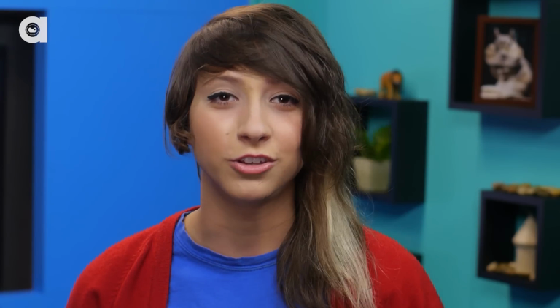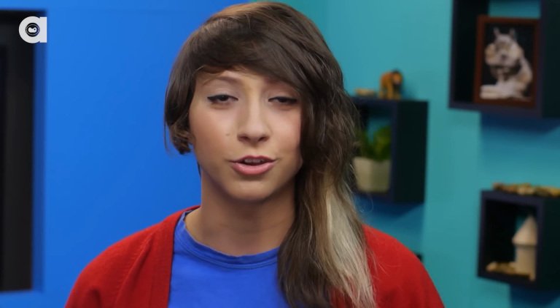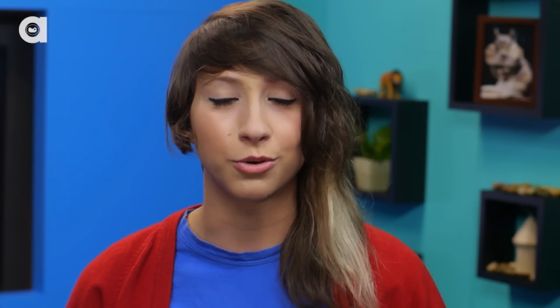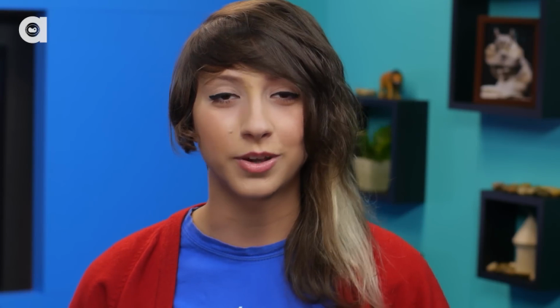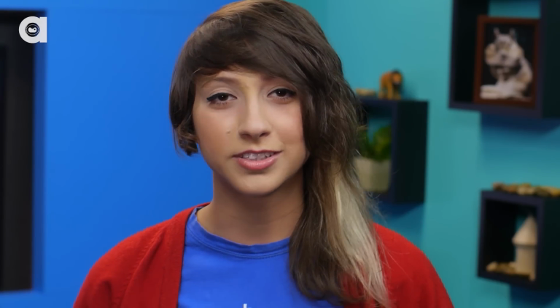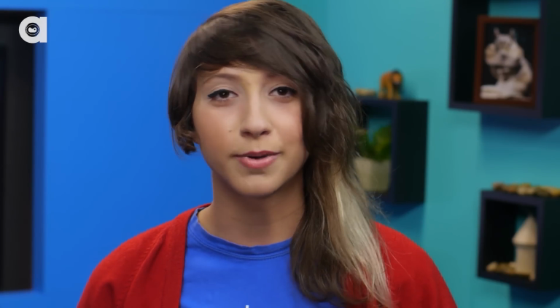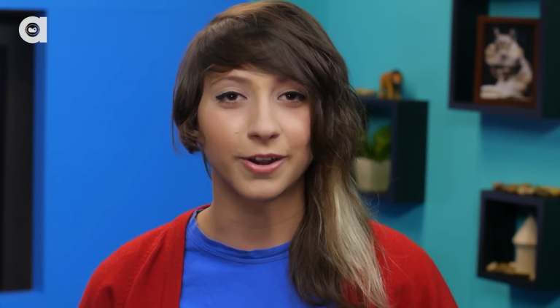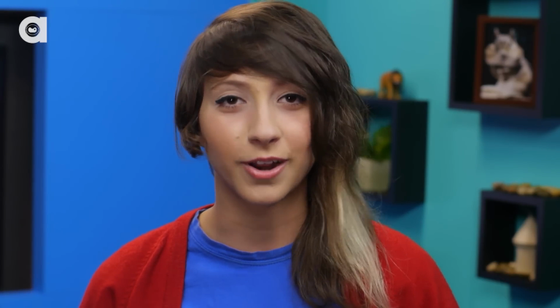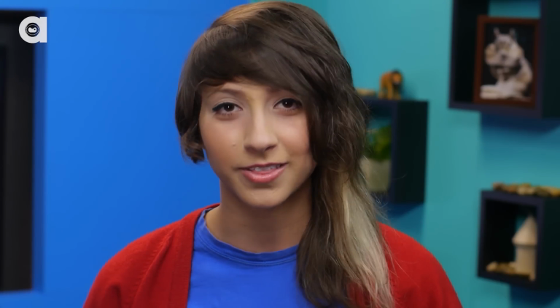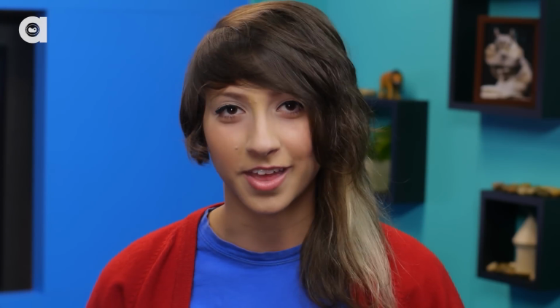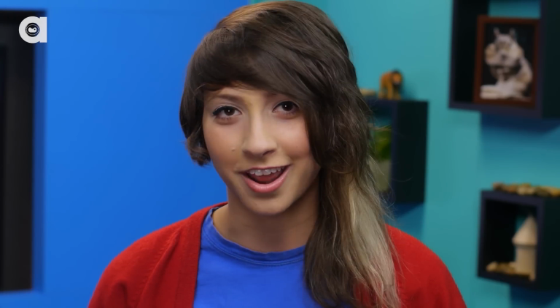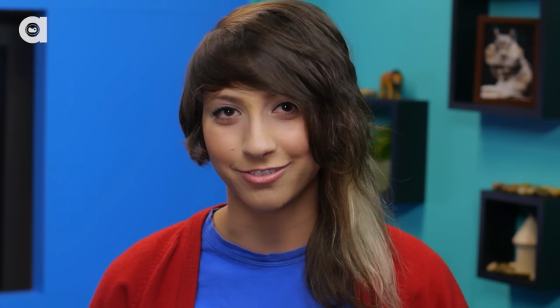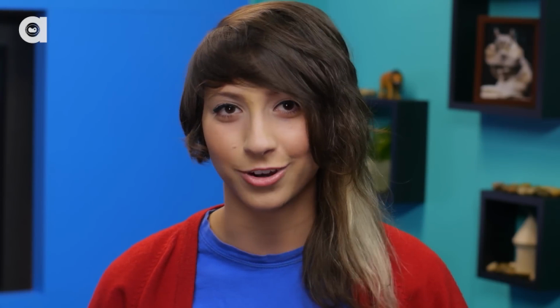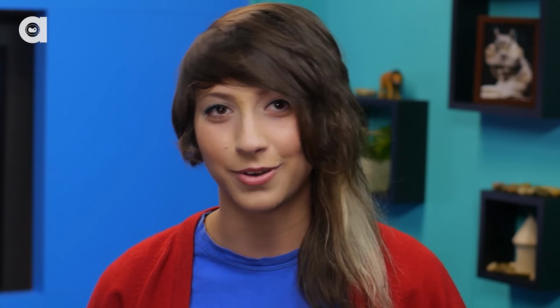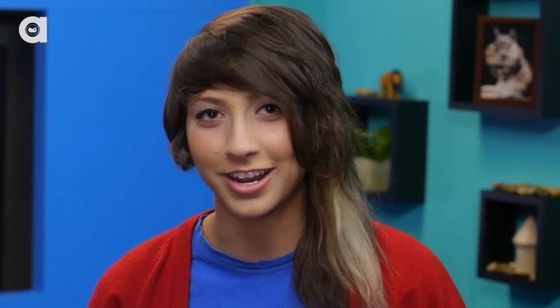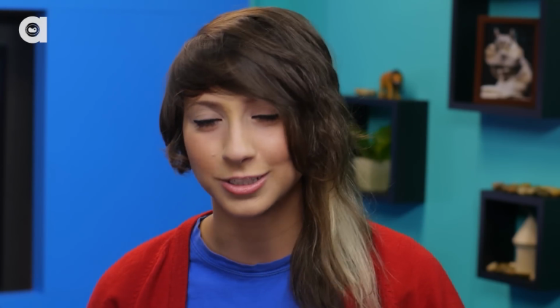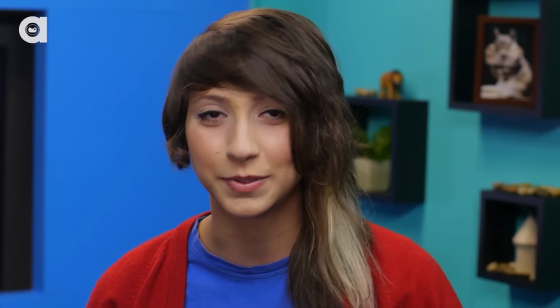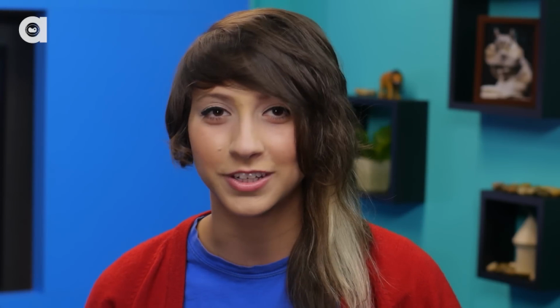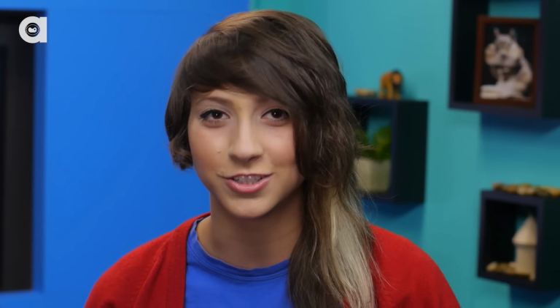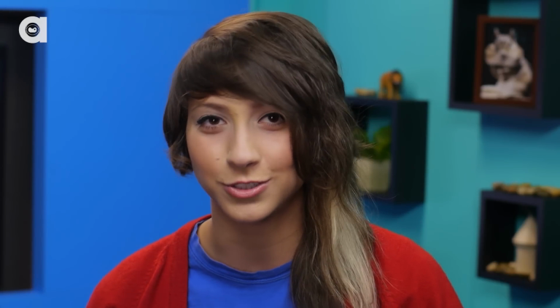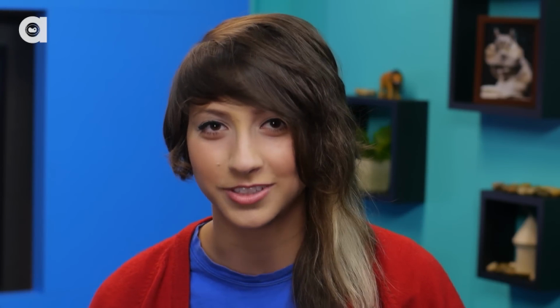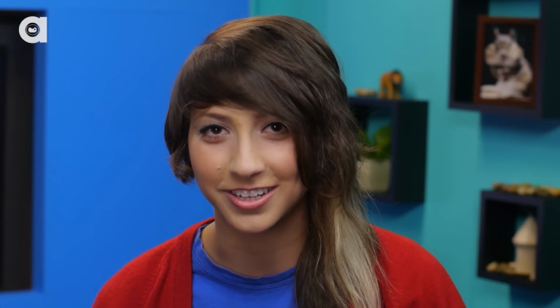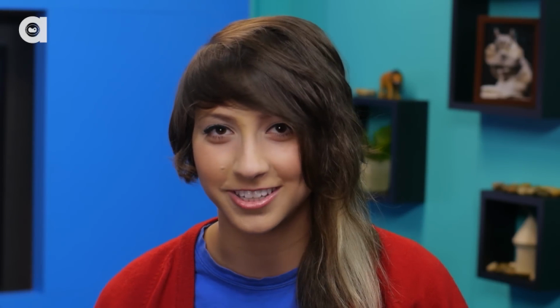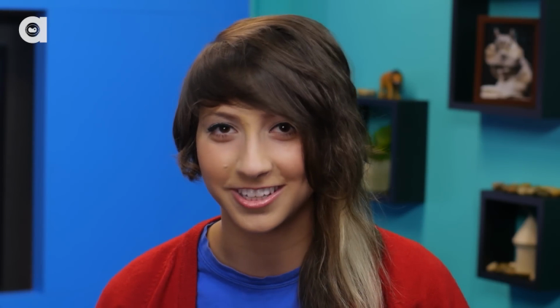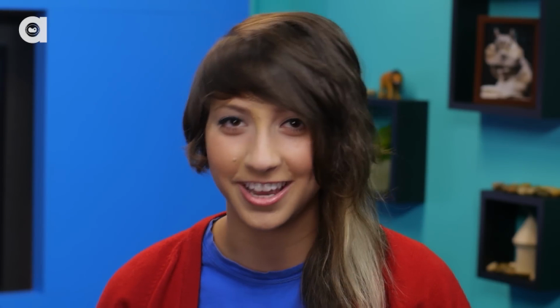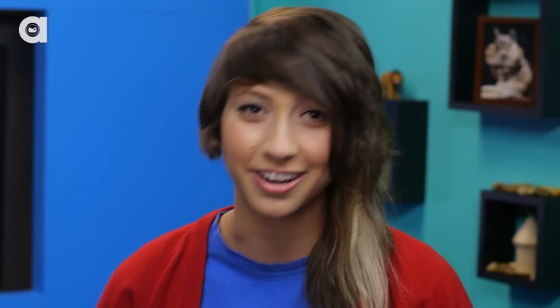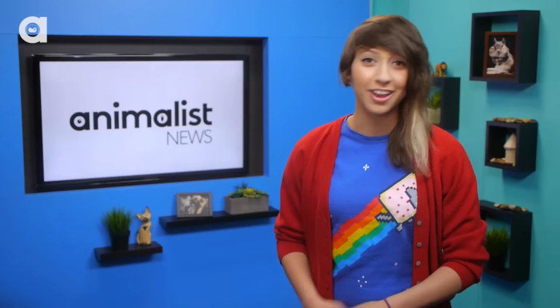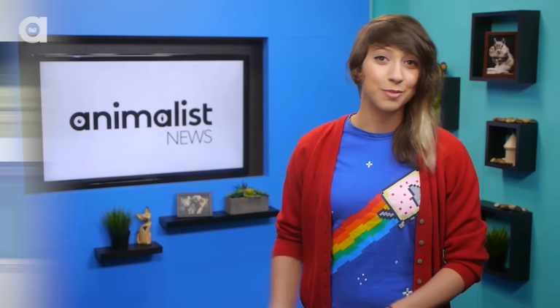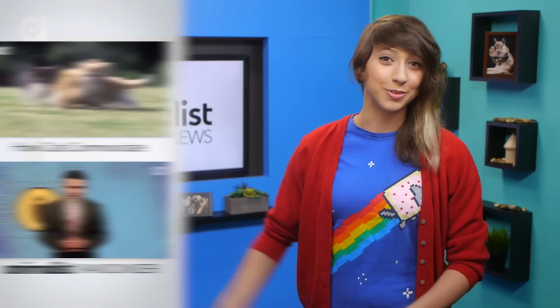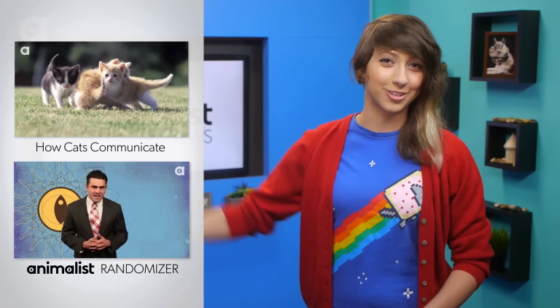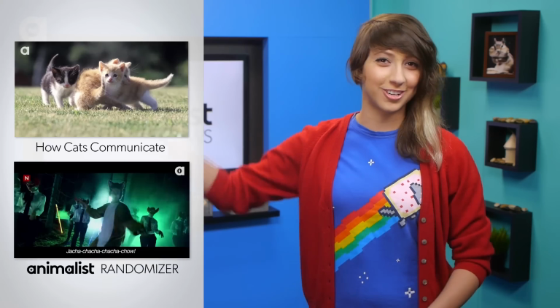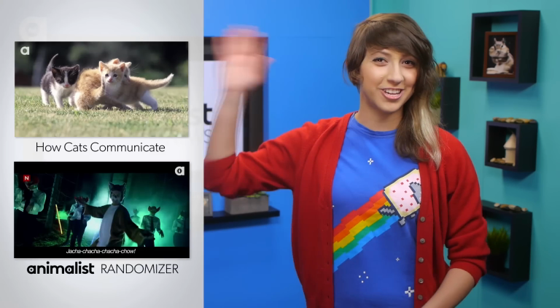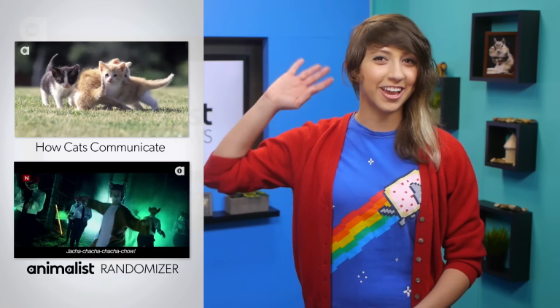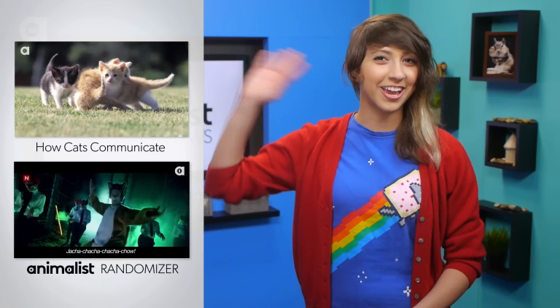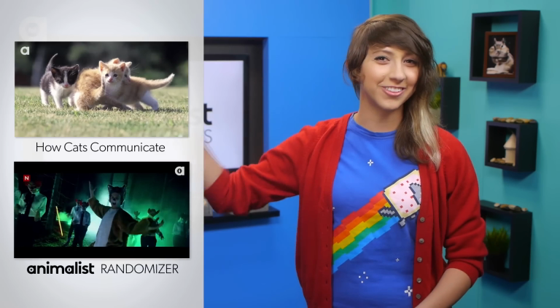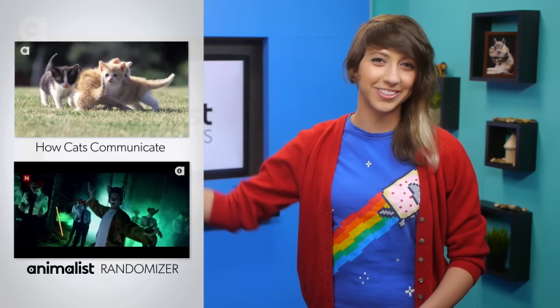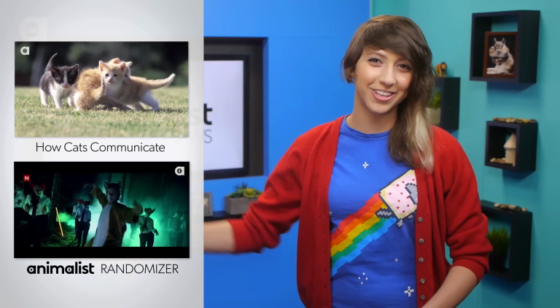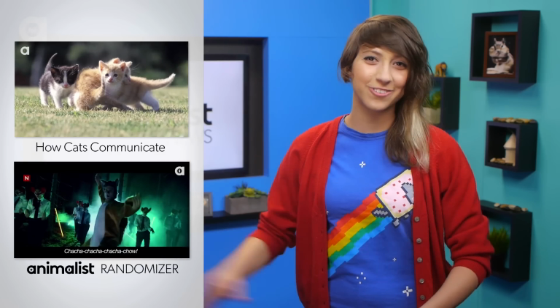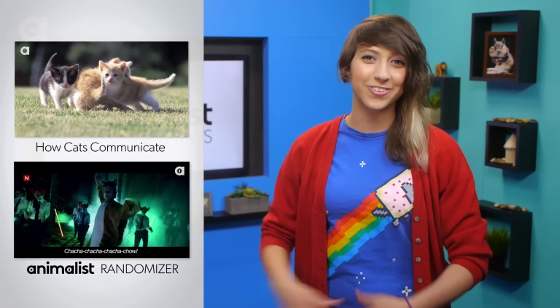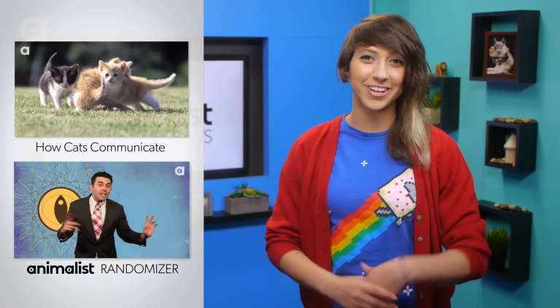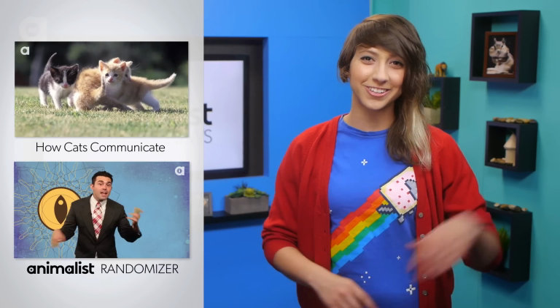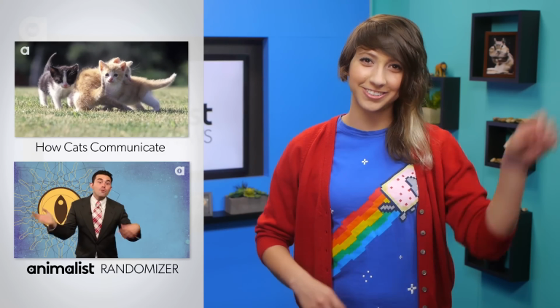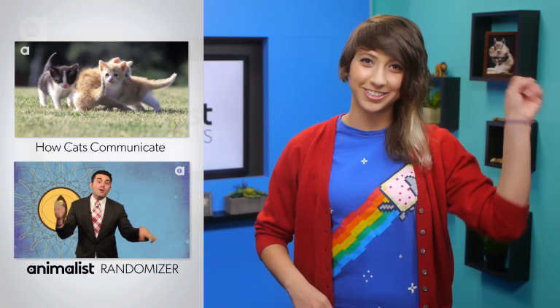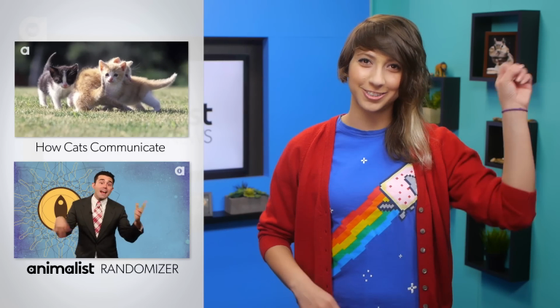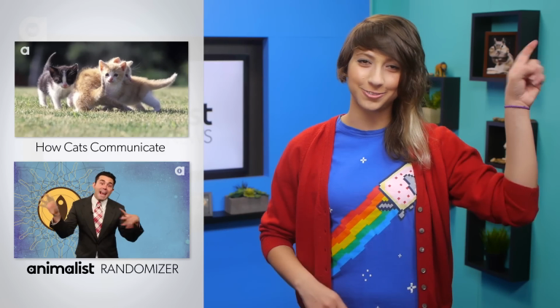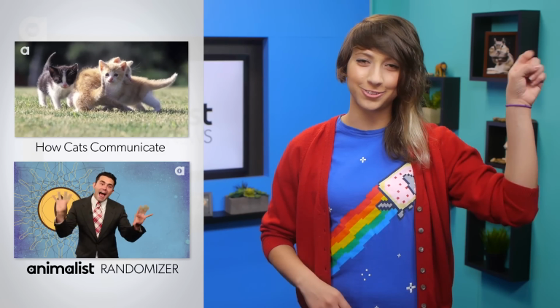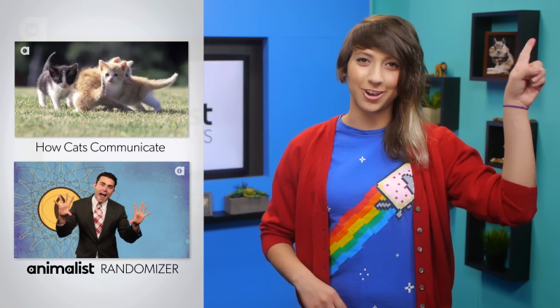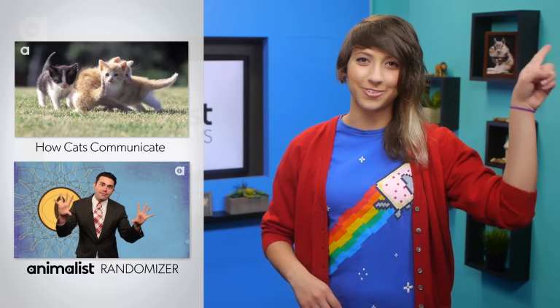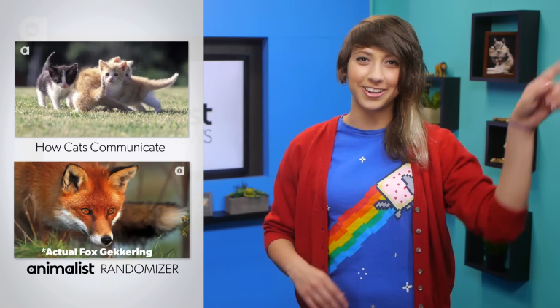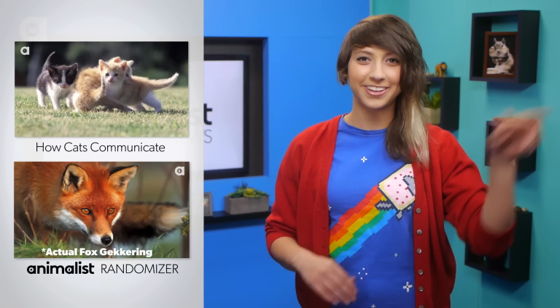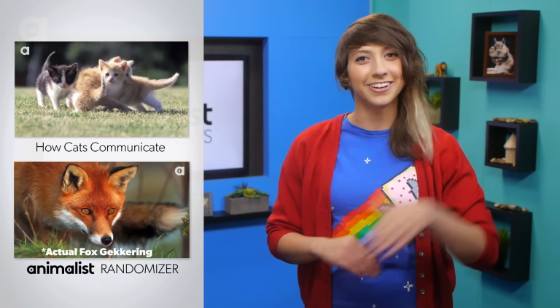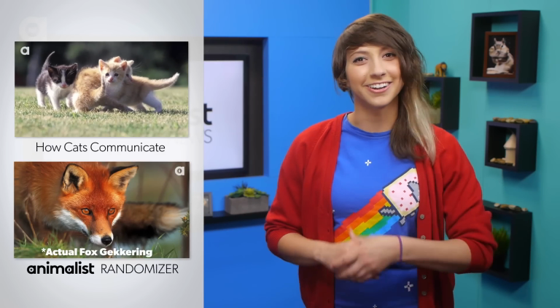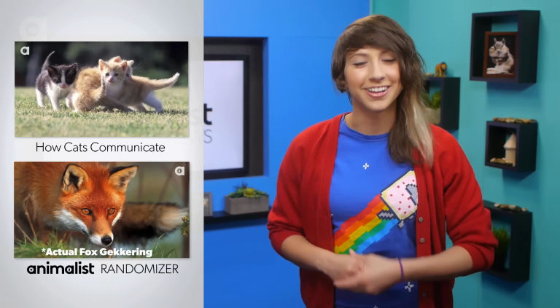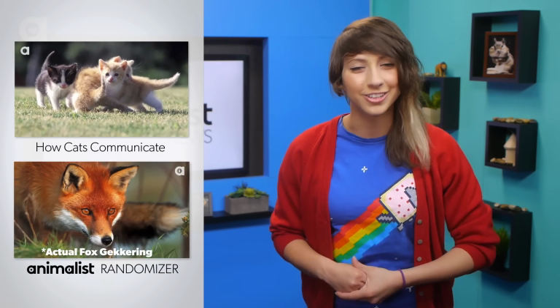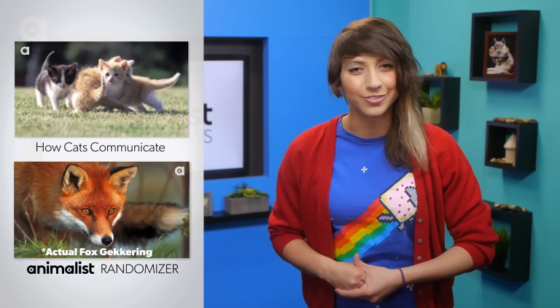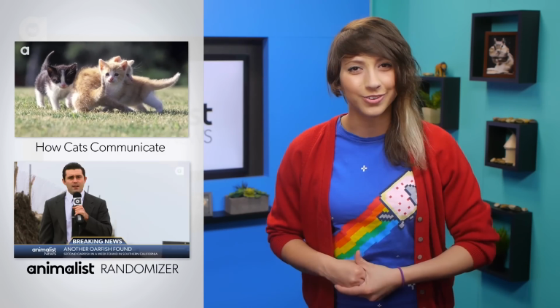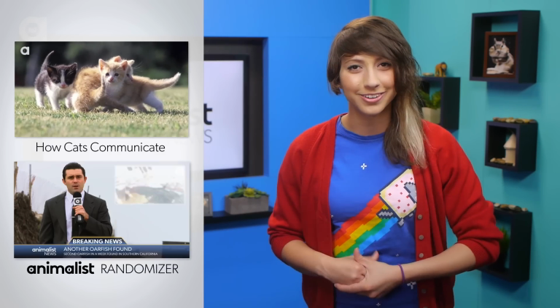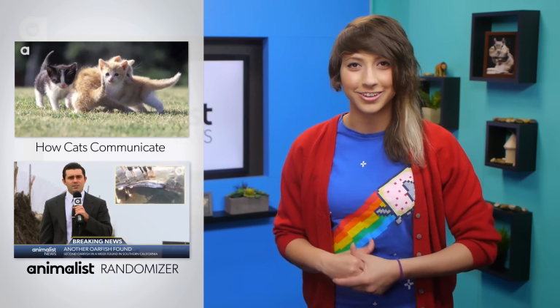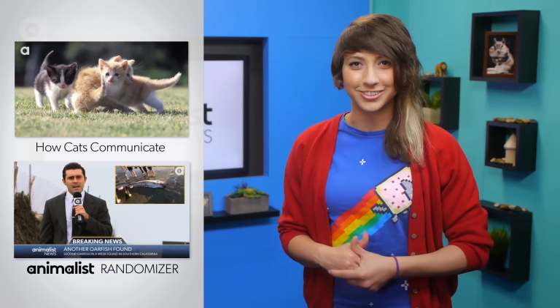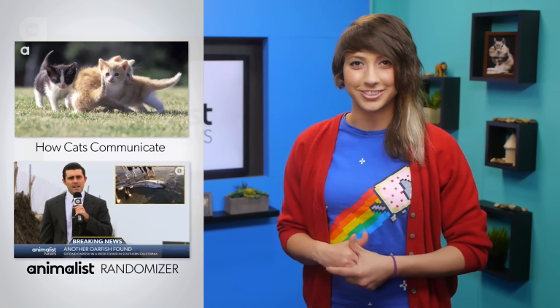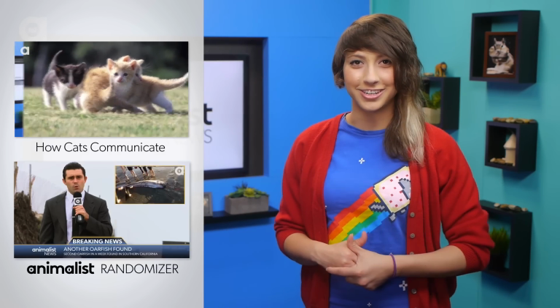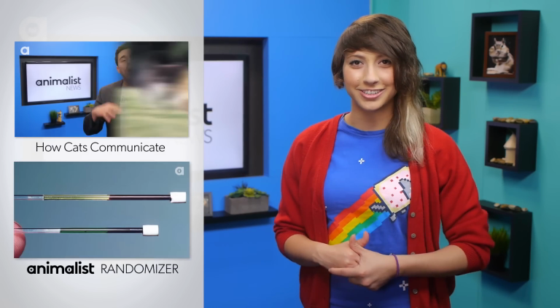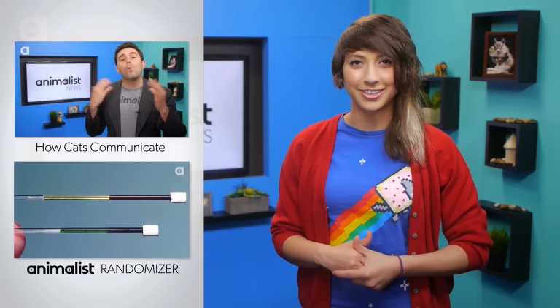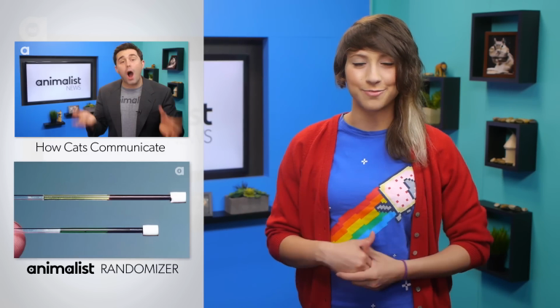You're way smarter than everyone else because you stayed to the end. Be sure to check out these other videos and subscribe right here. I love you all and I'll see you next time.